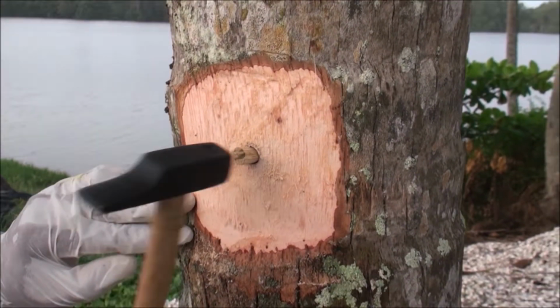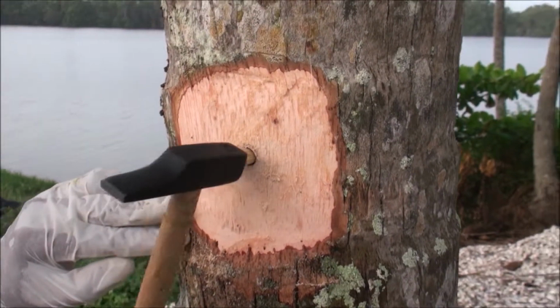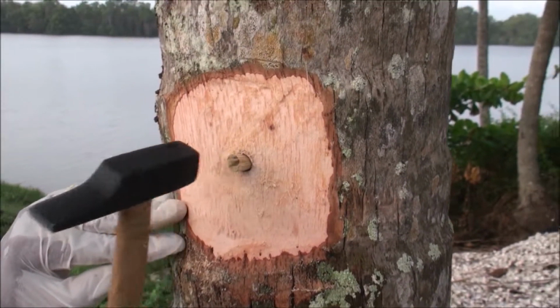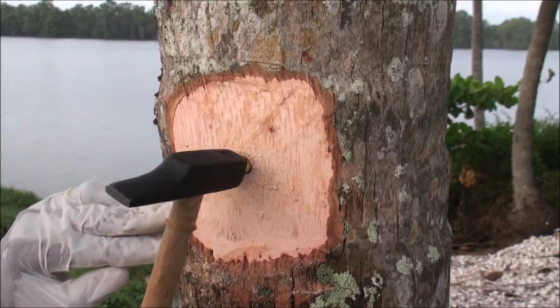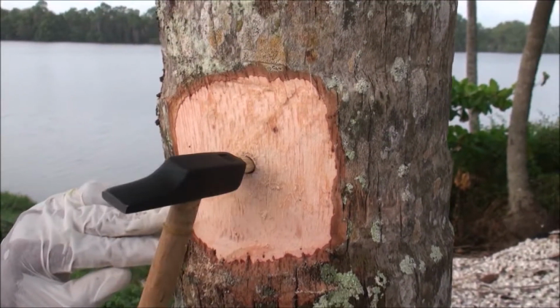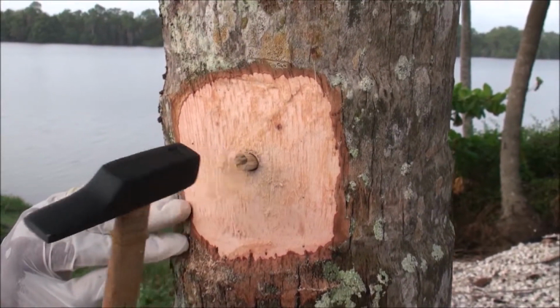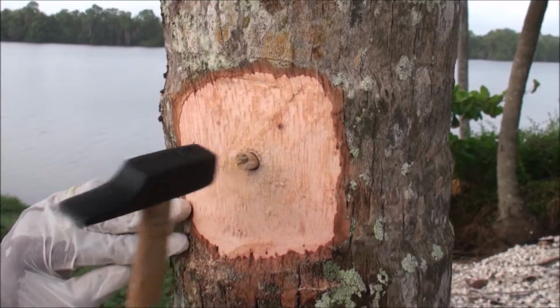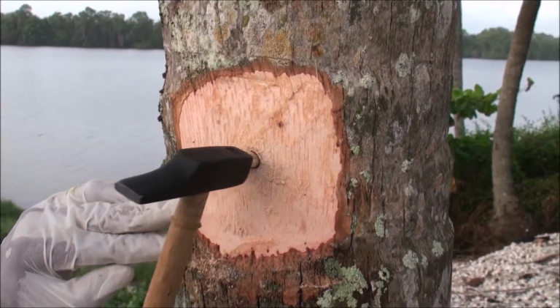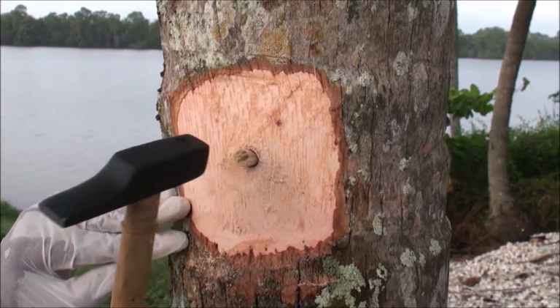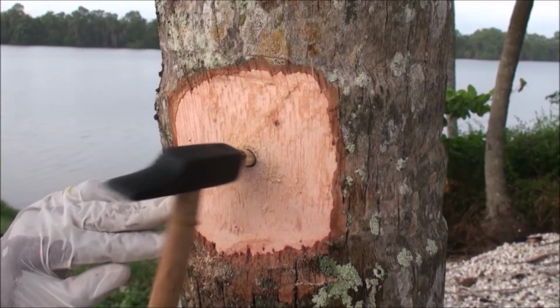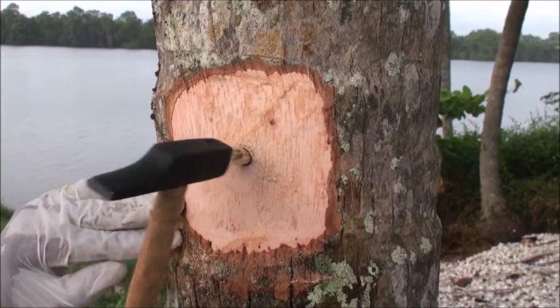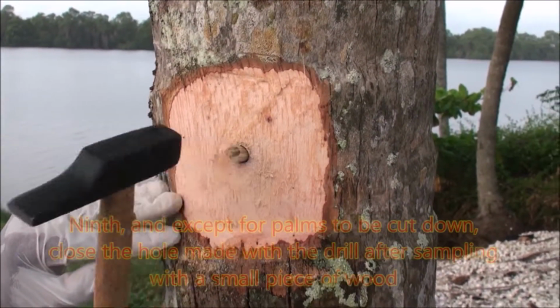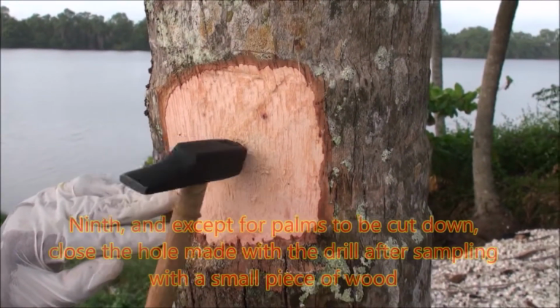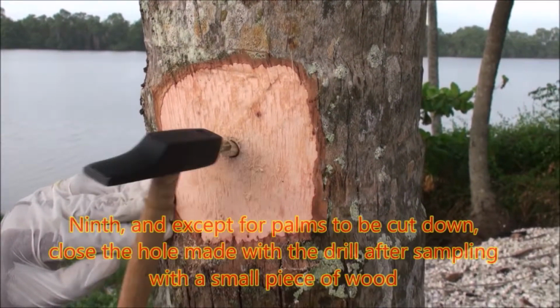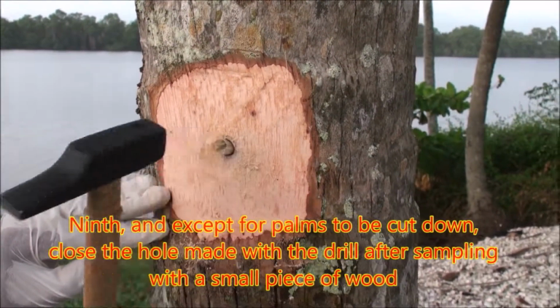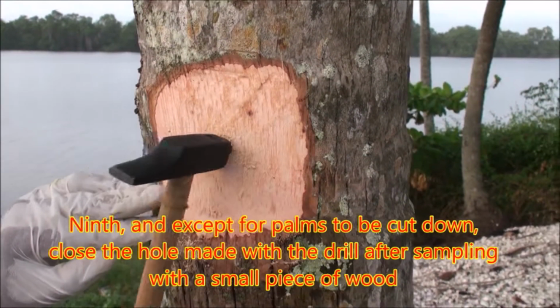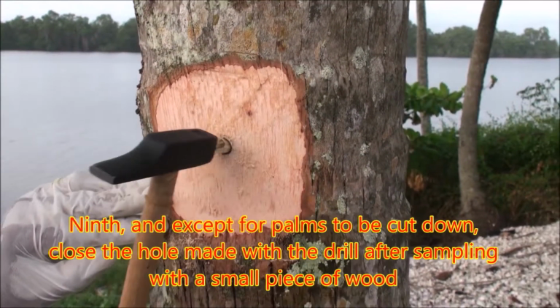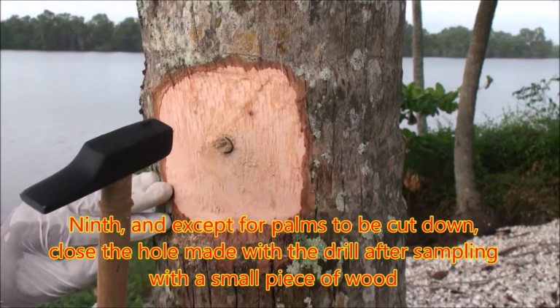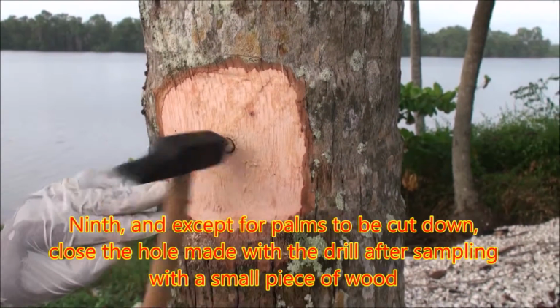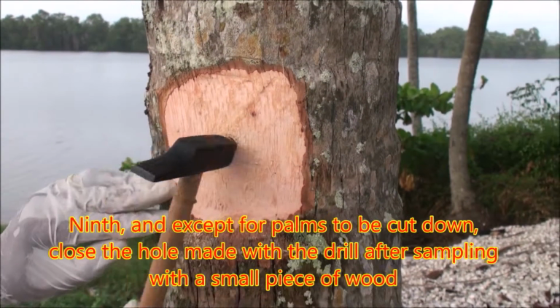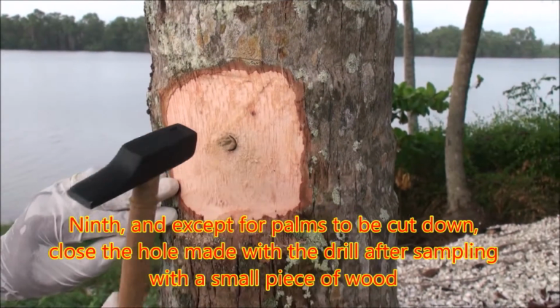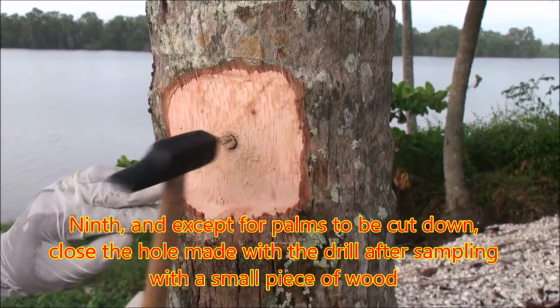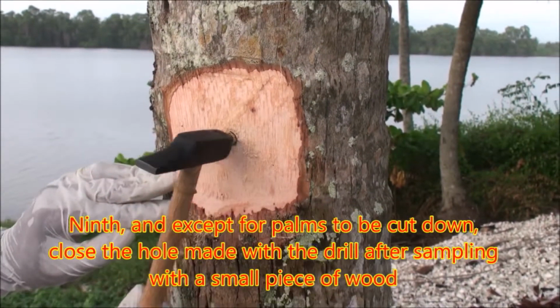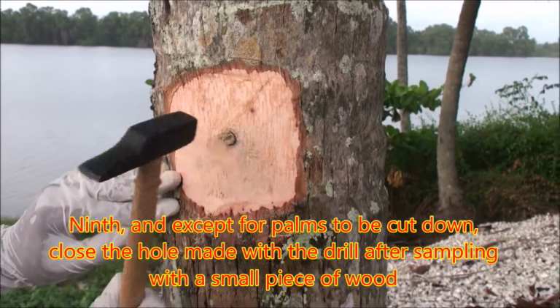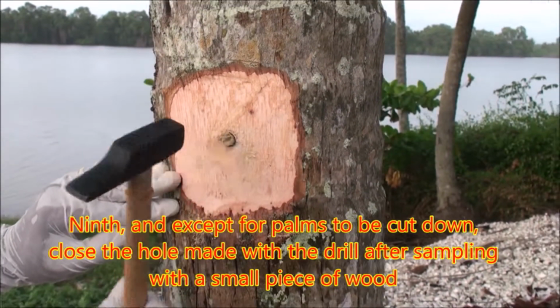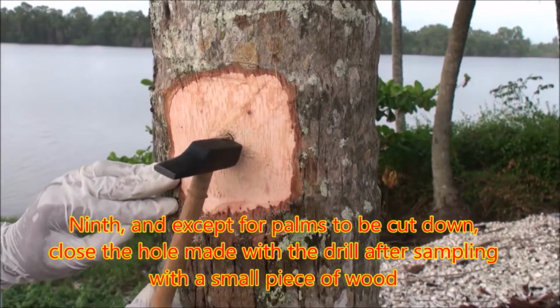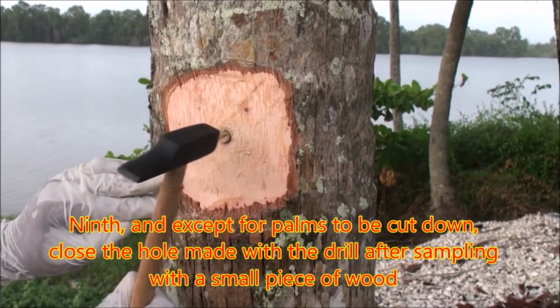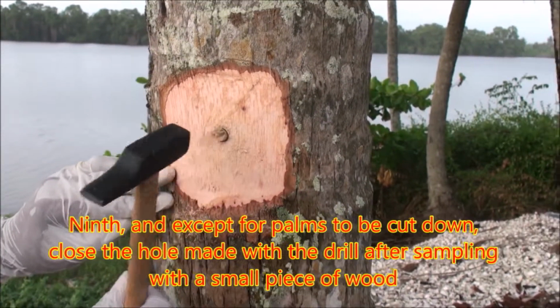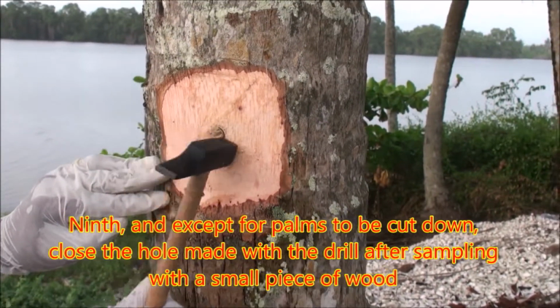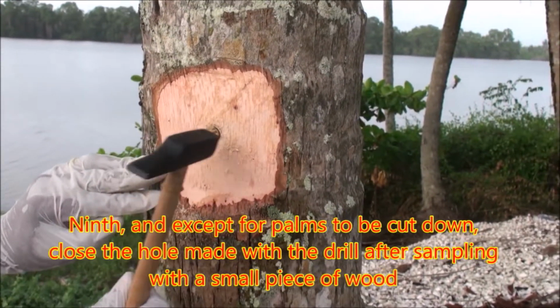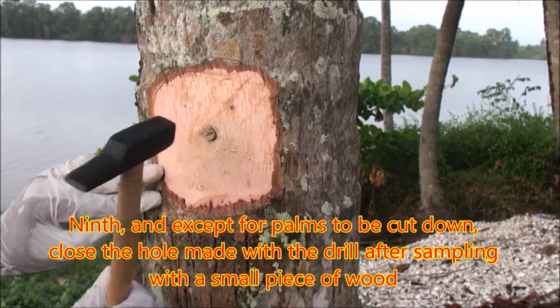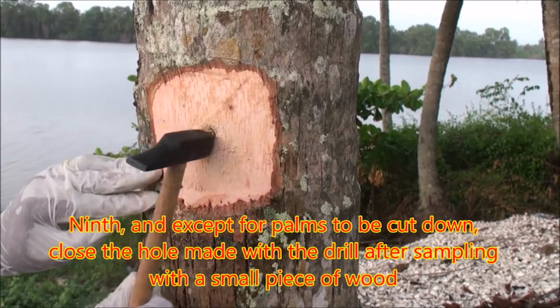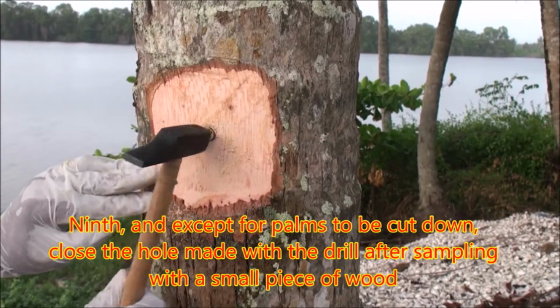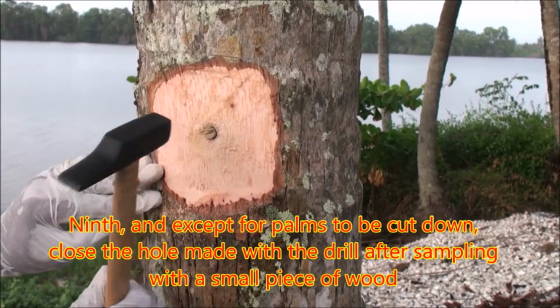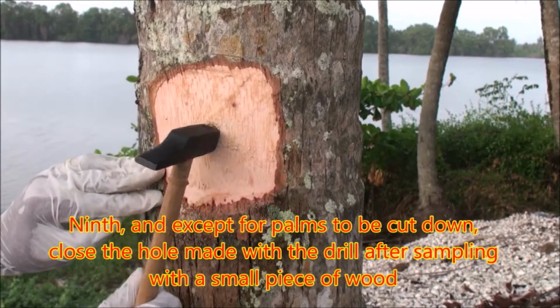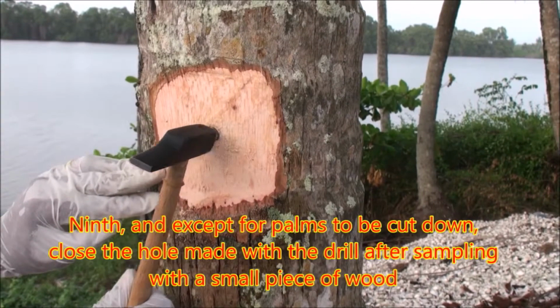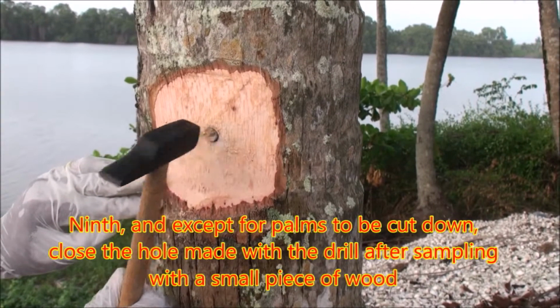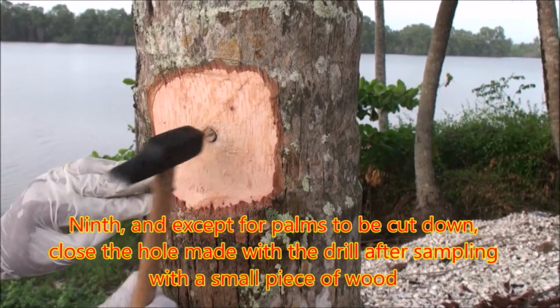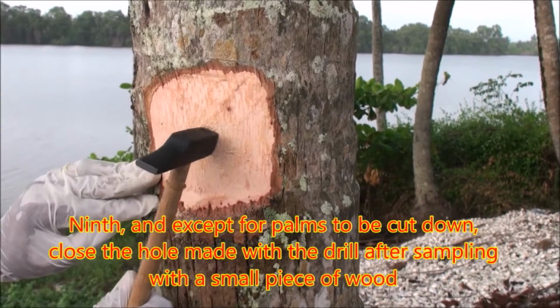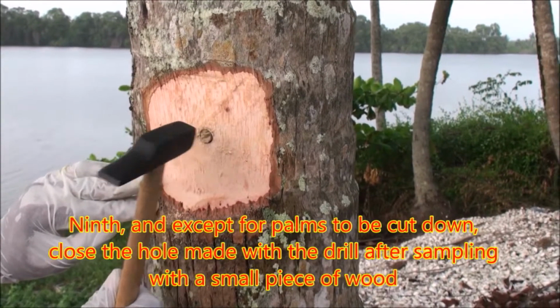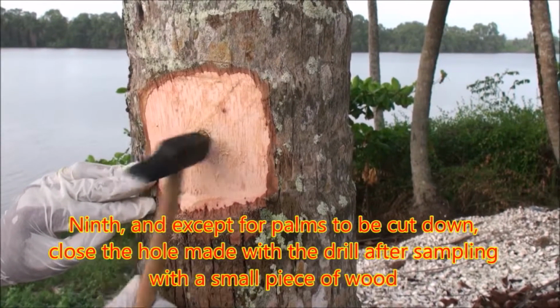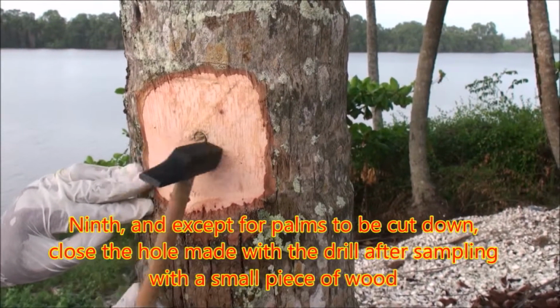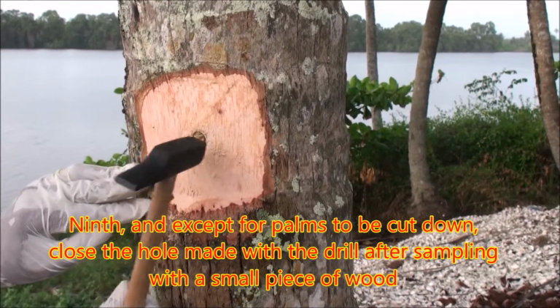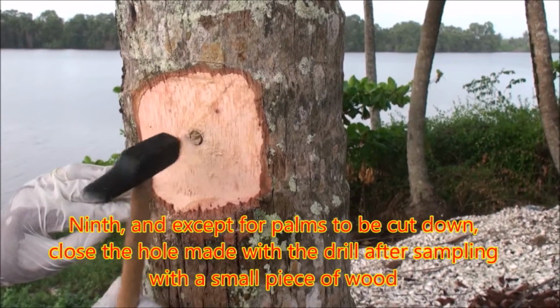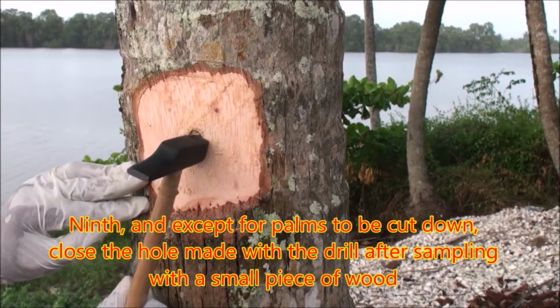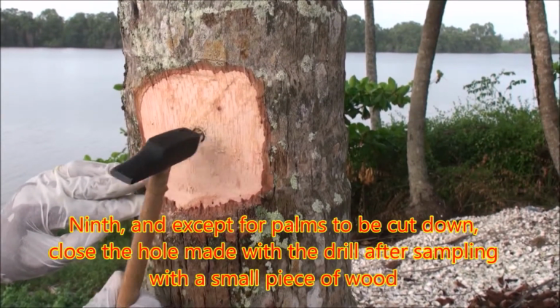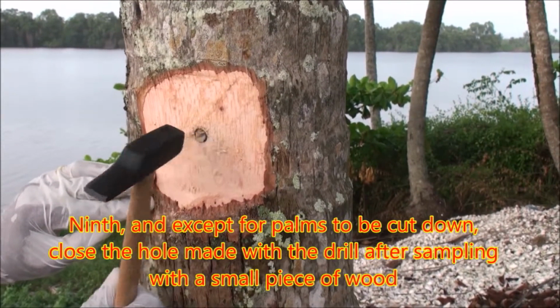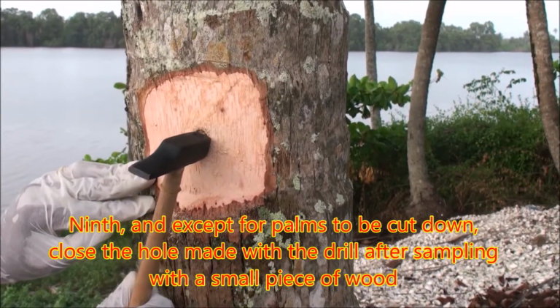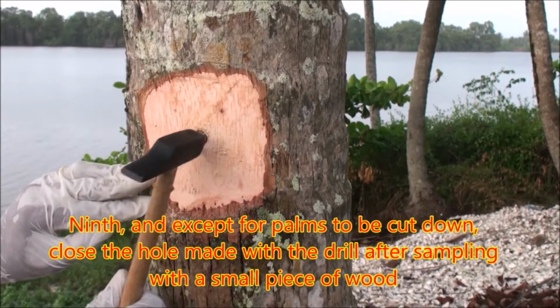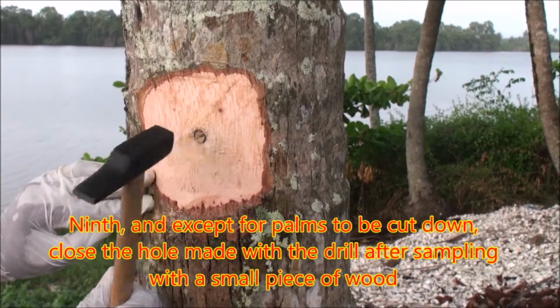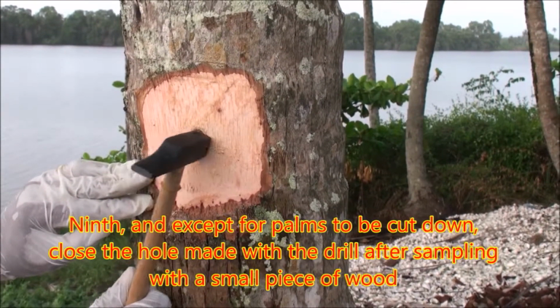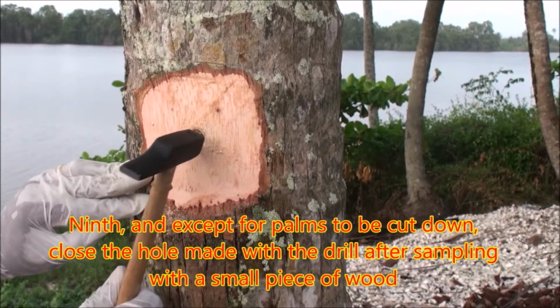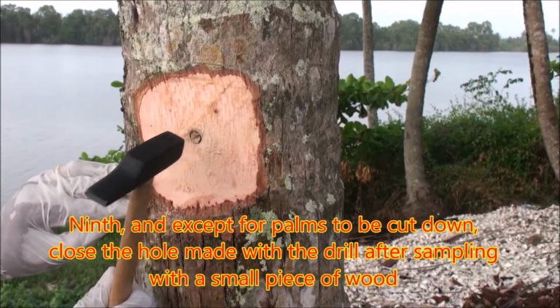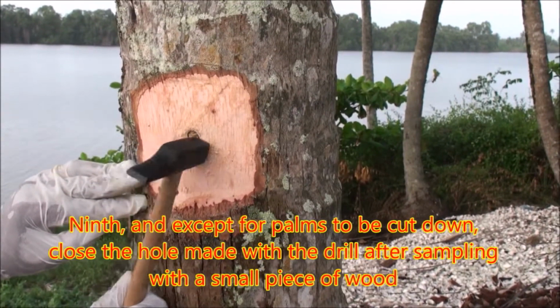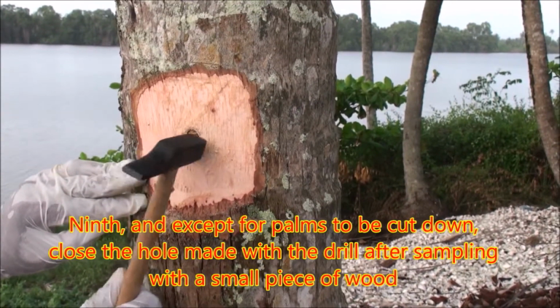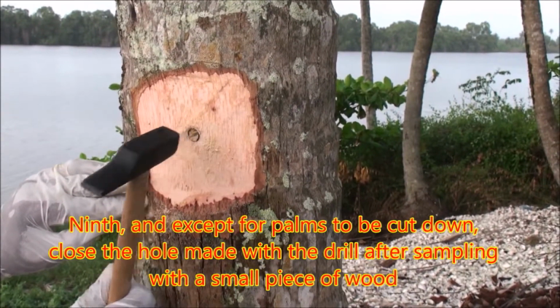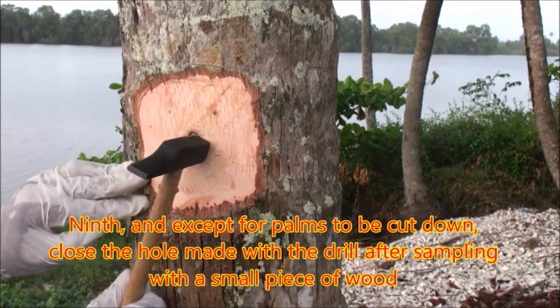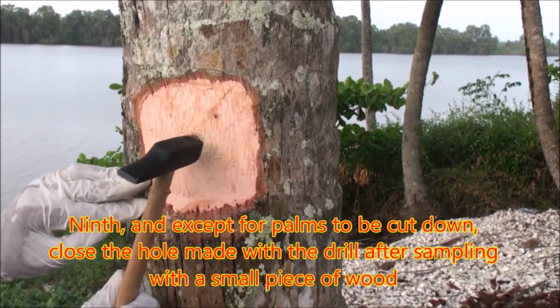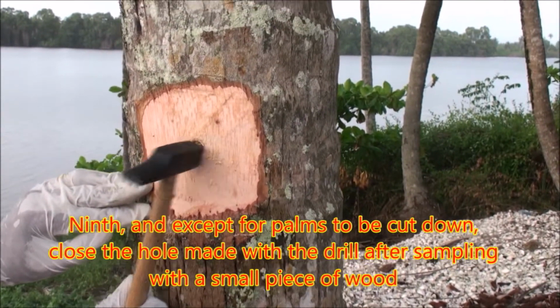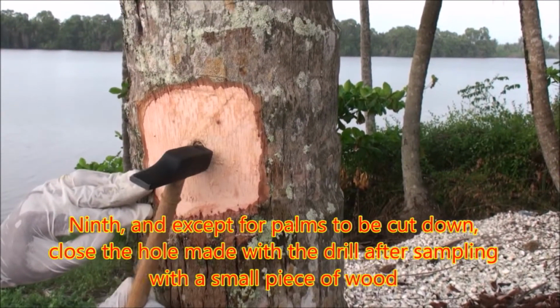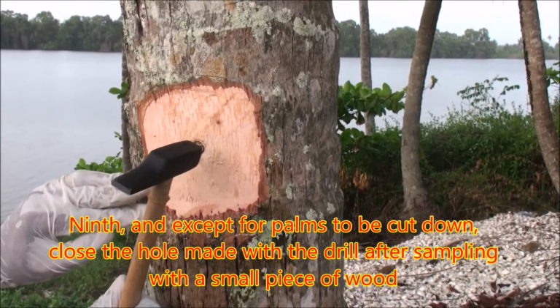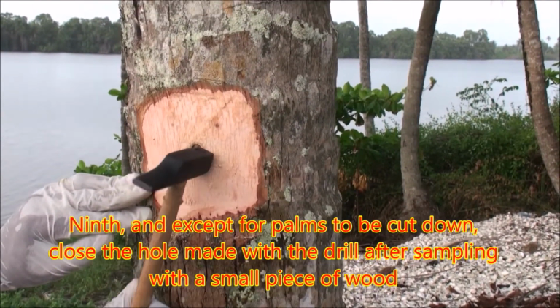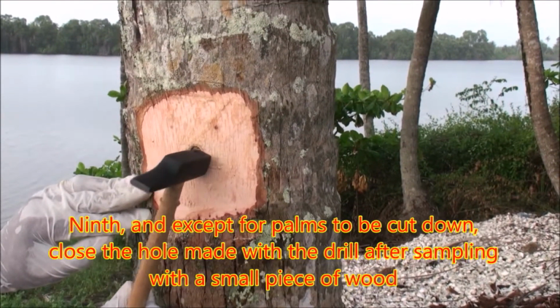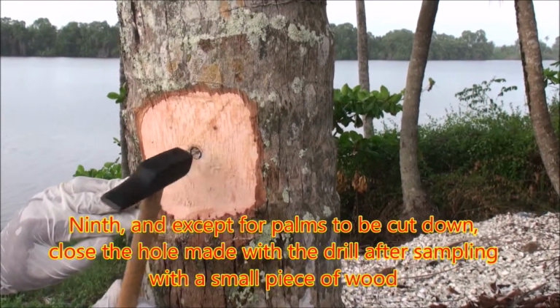Ninth, except for palms to be cut down, close the hole made with the drill after sampling with a small piece of wood.